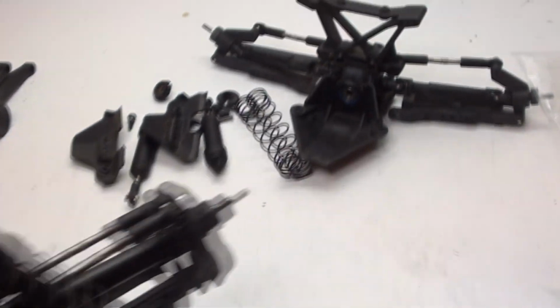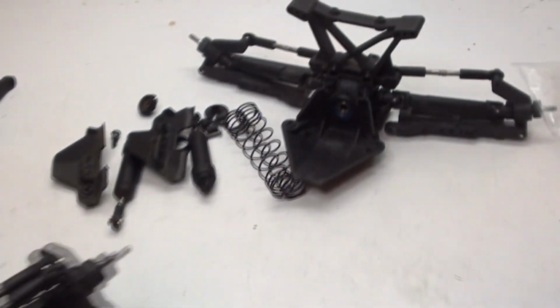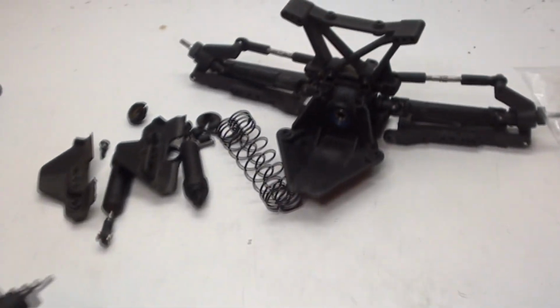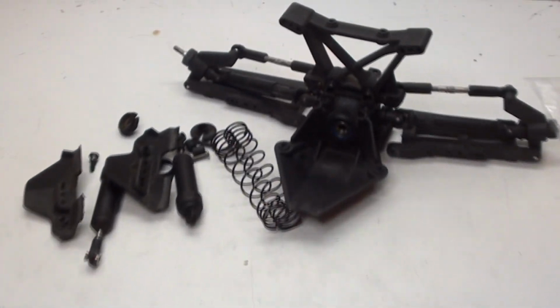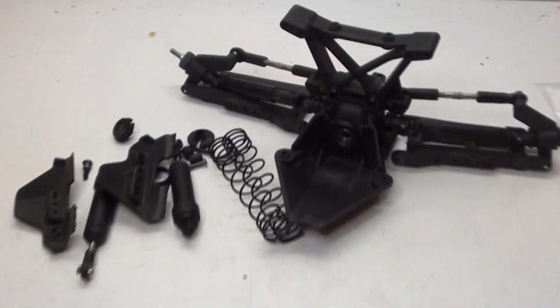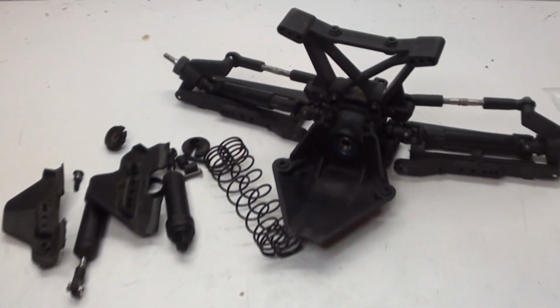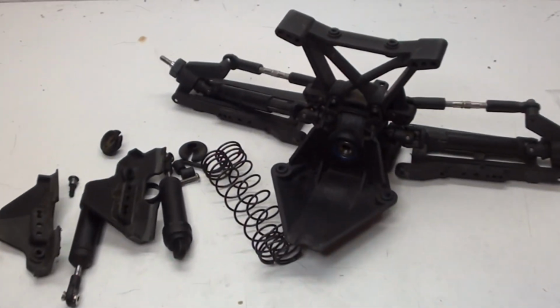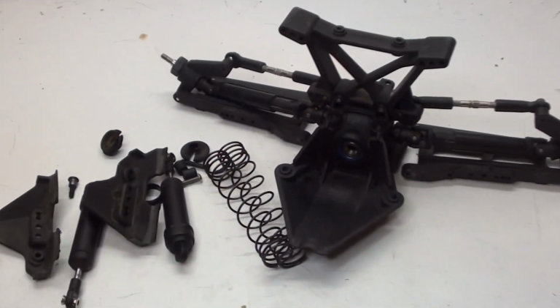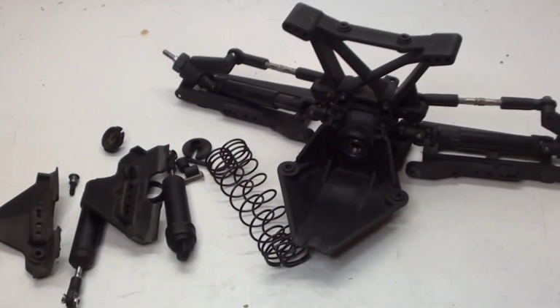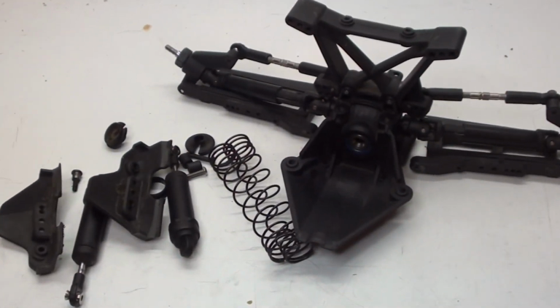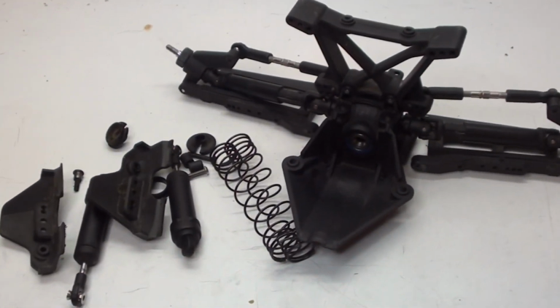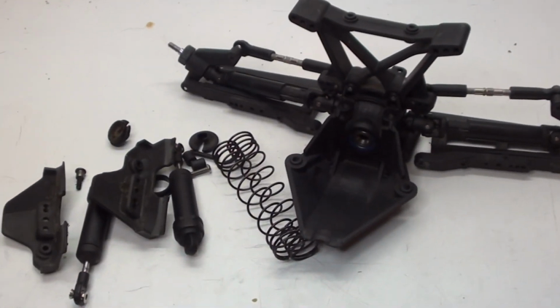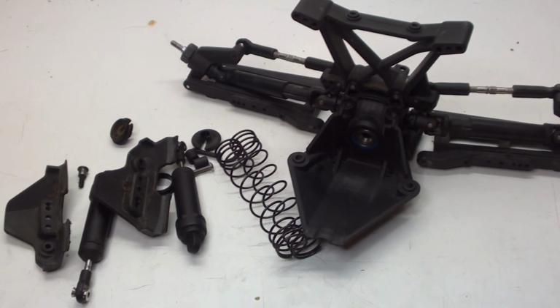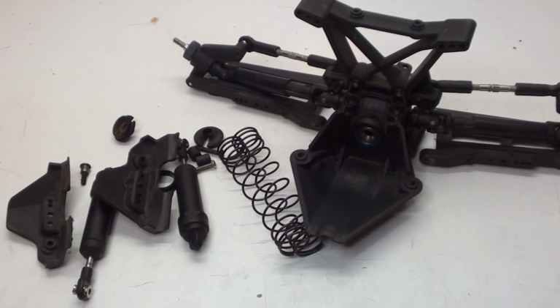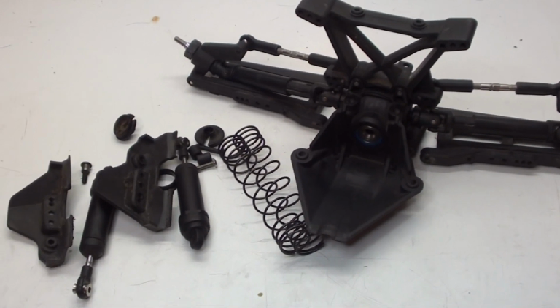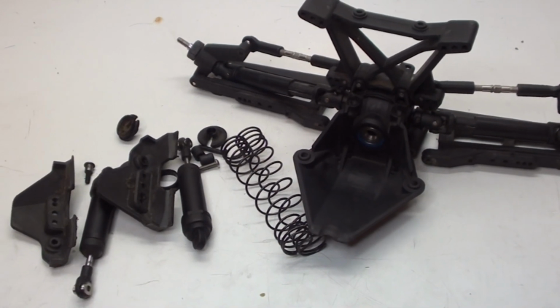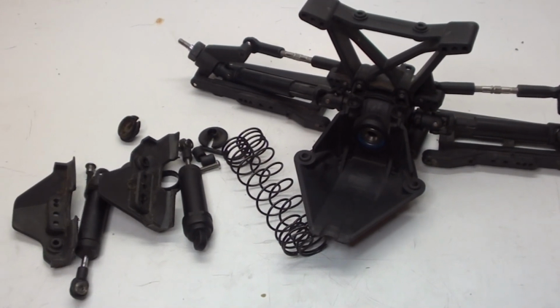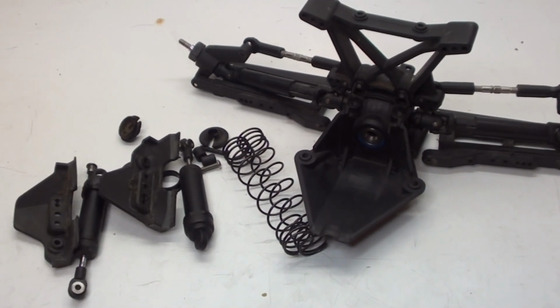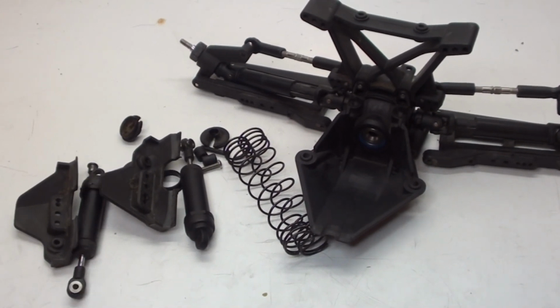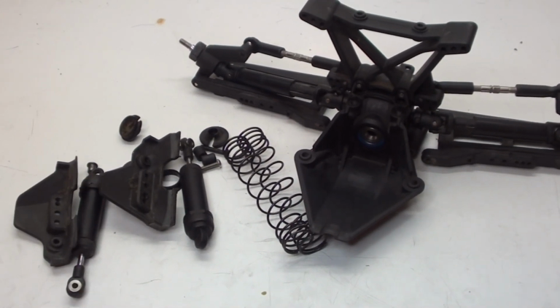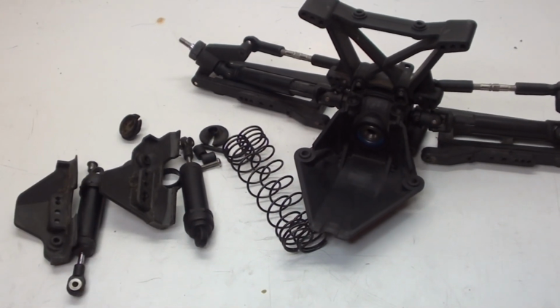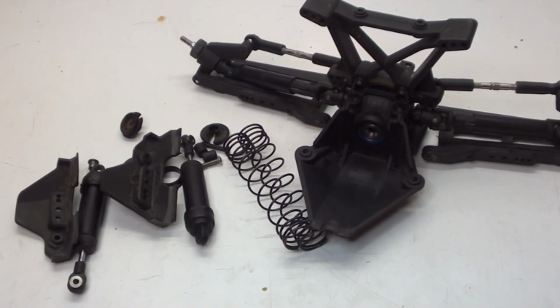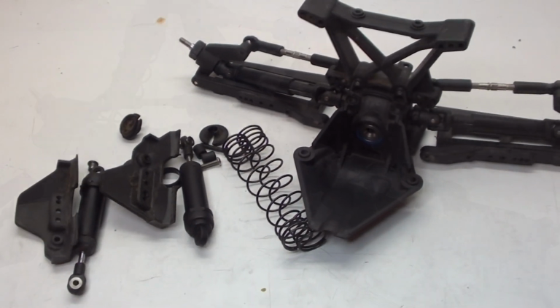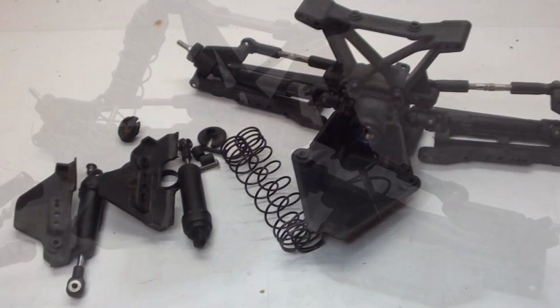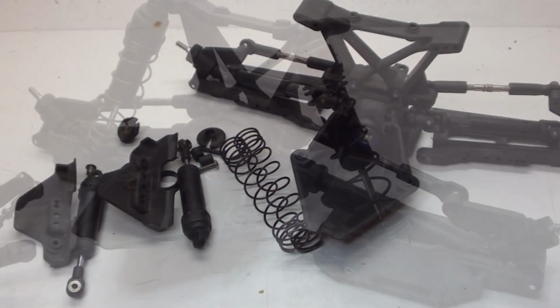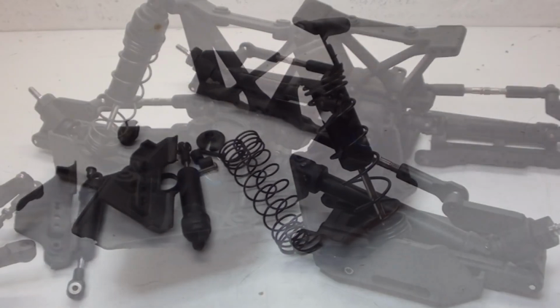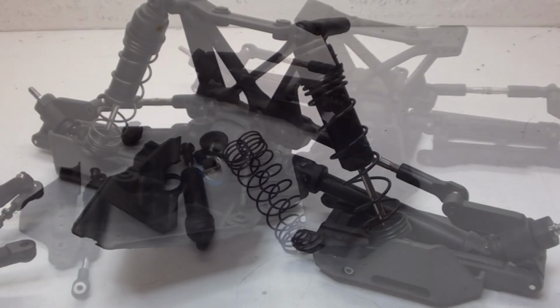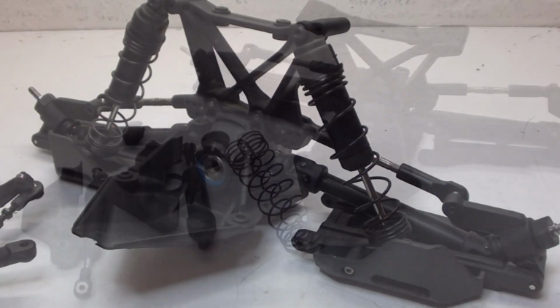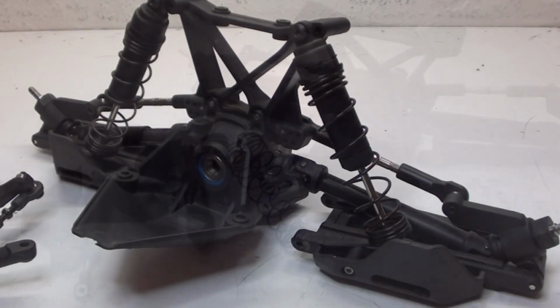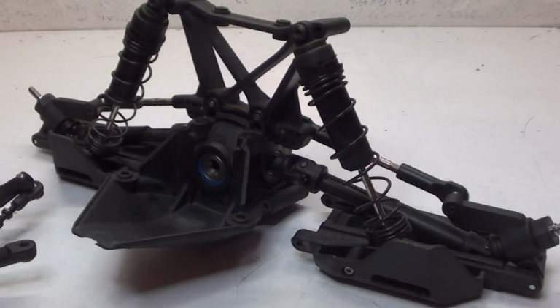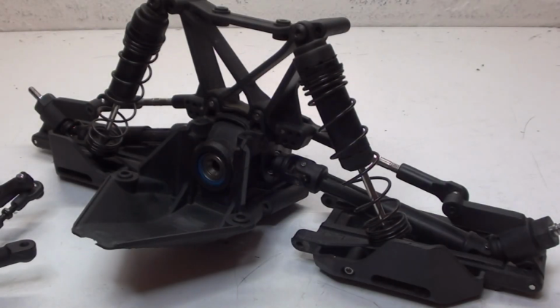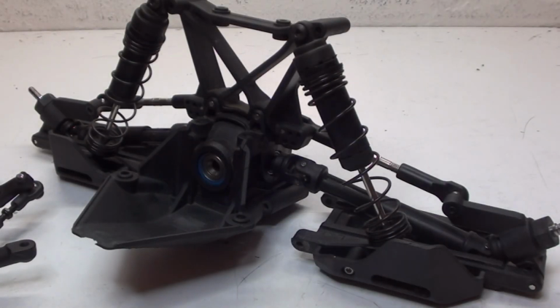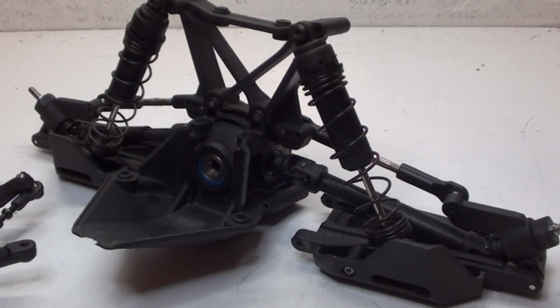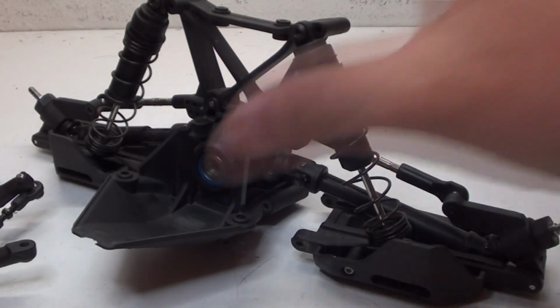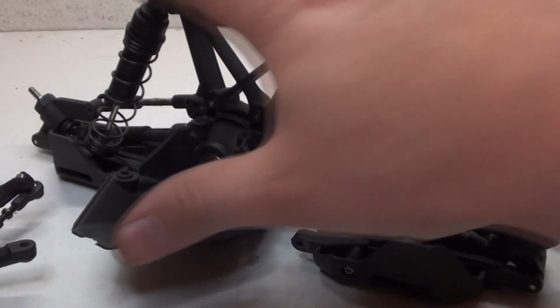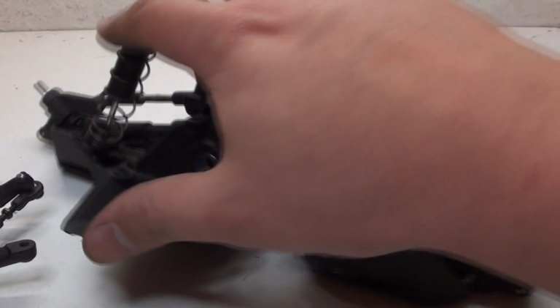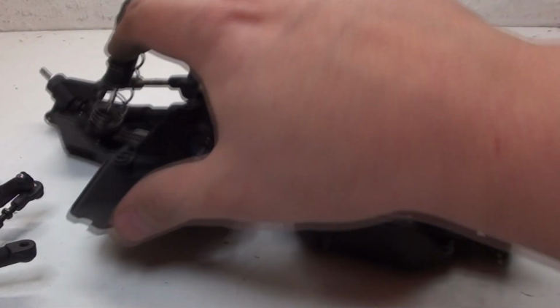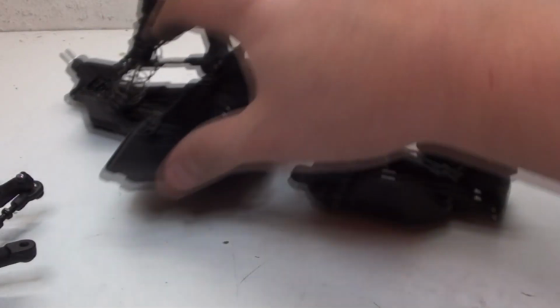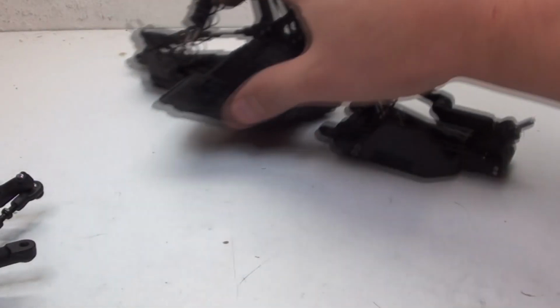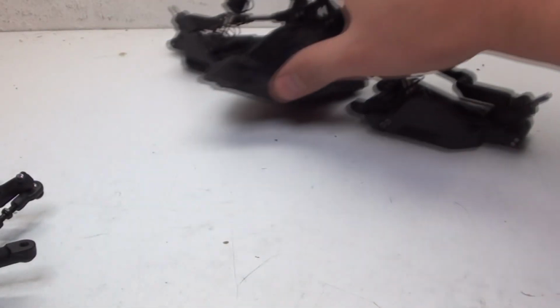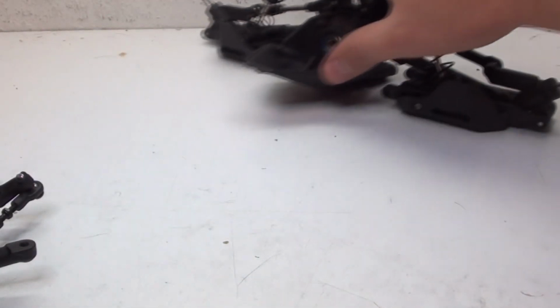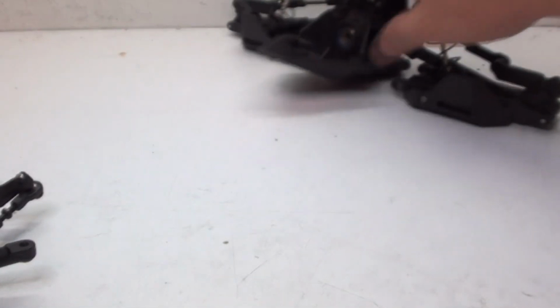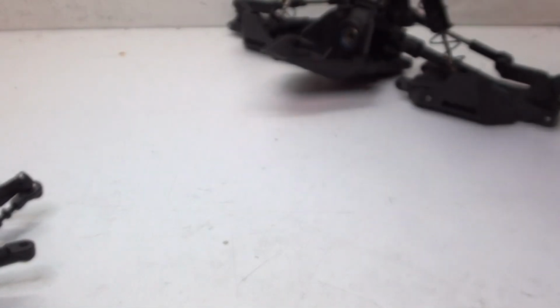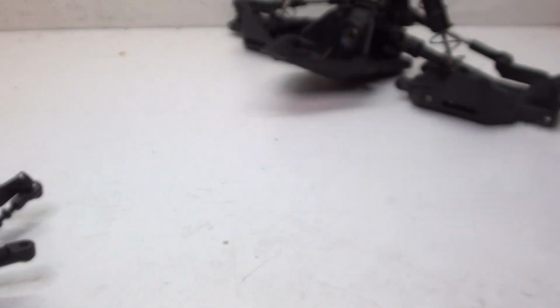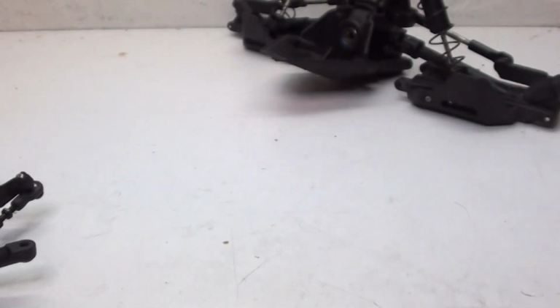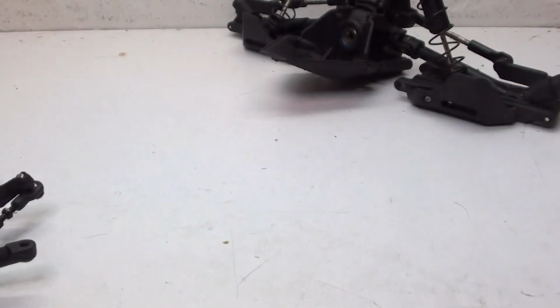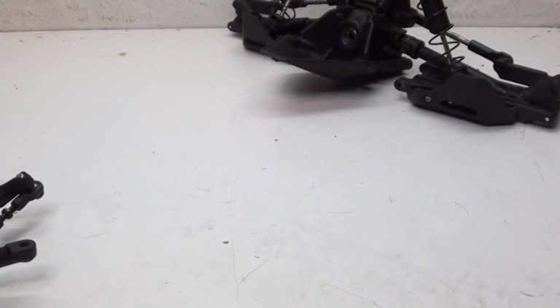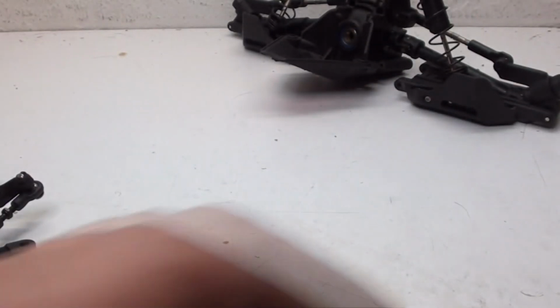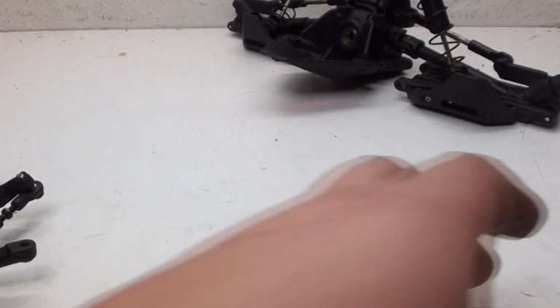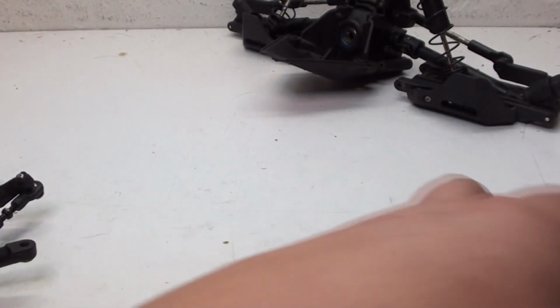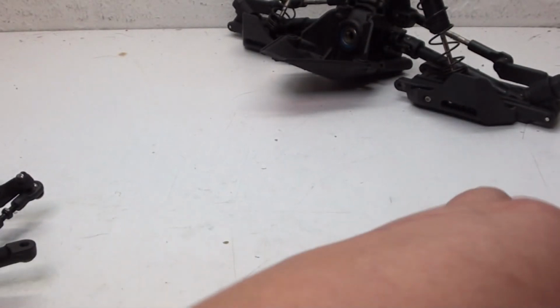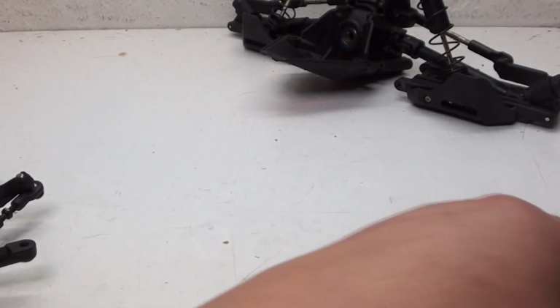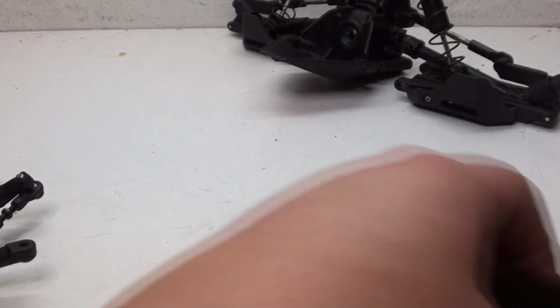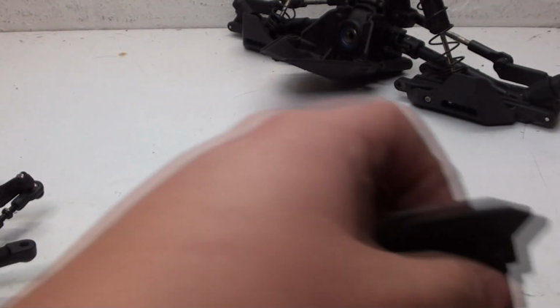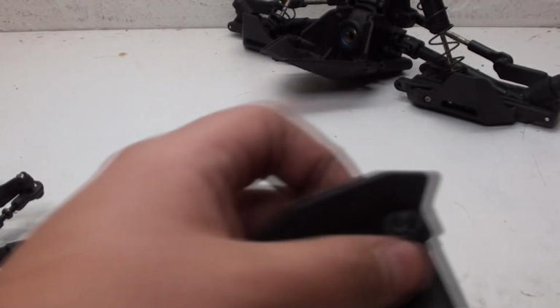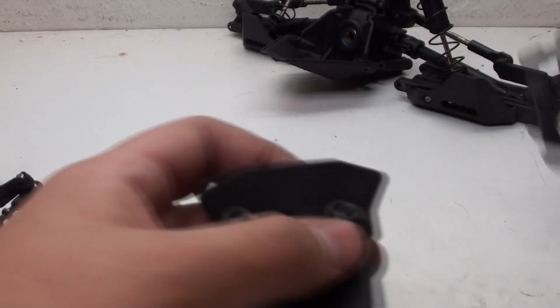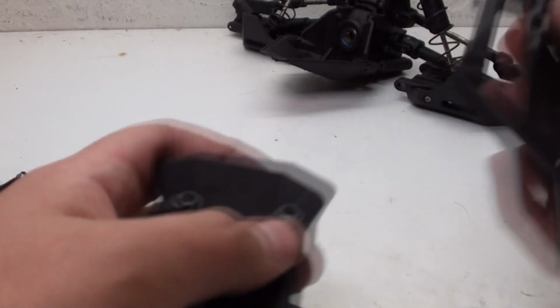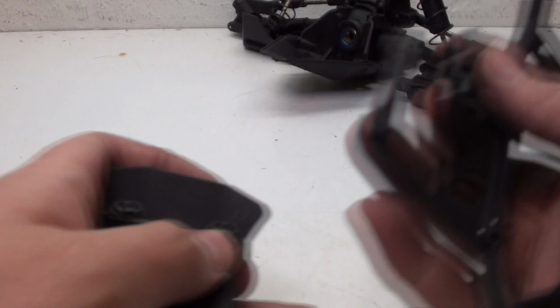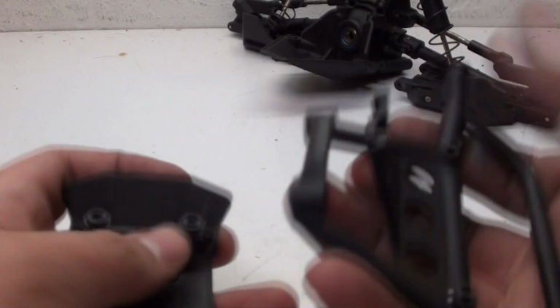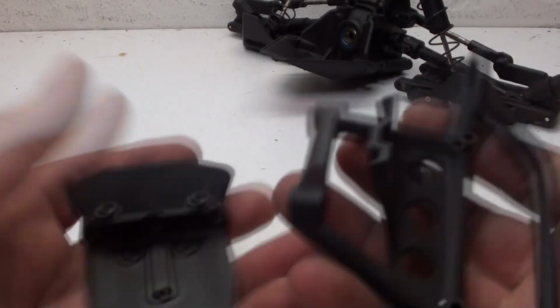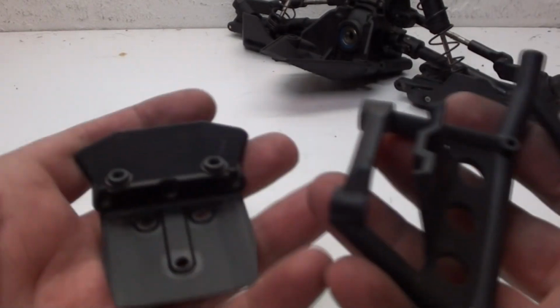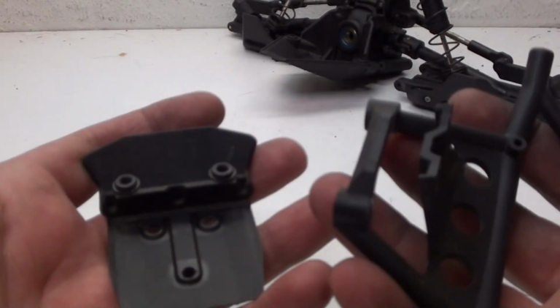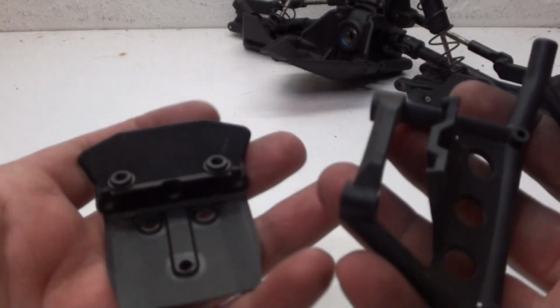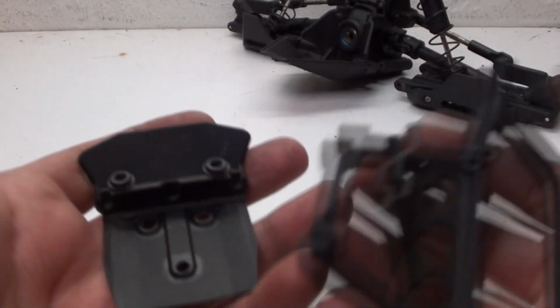As for the rear, it's the same exact process. Now that the rear is done, I'm going to go ahead and move on to the front bumper.